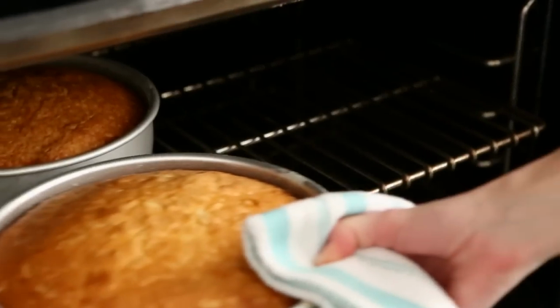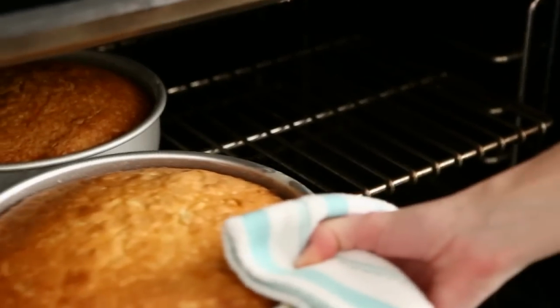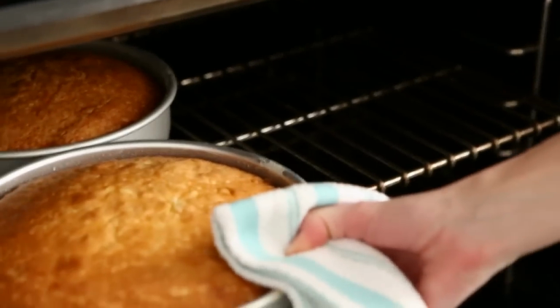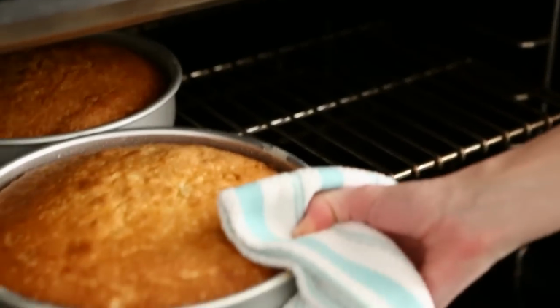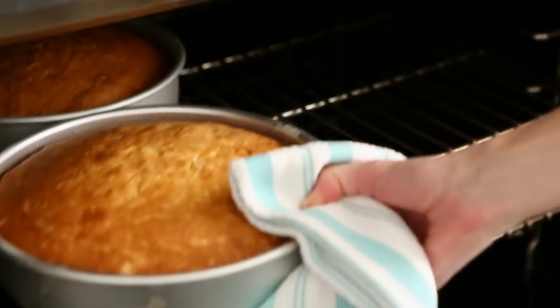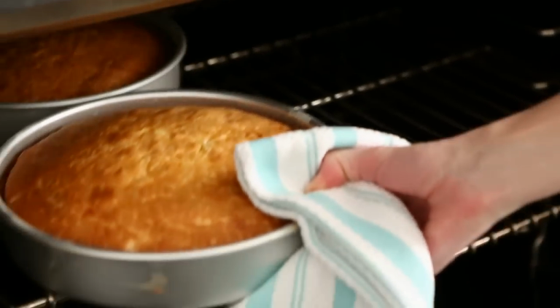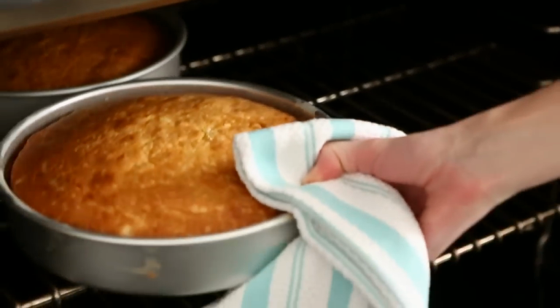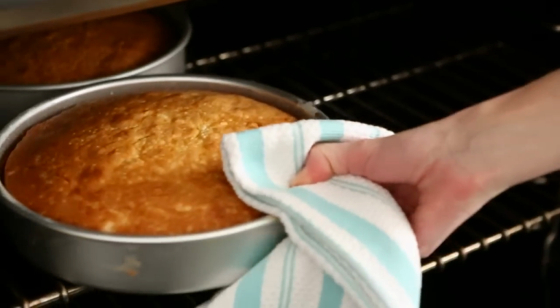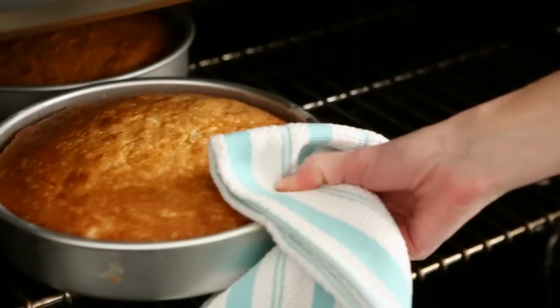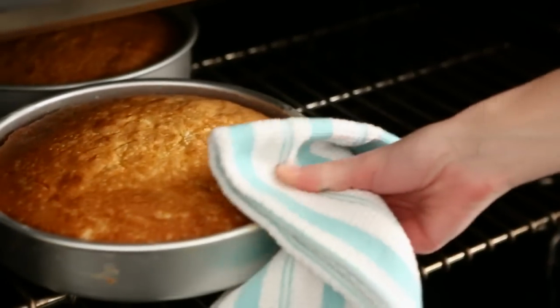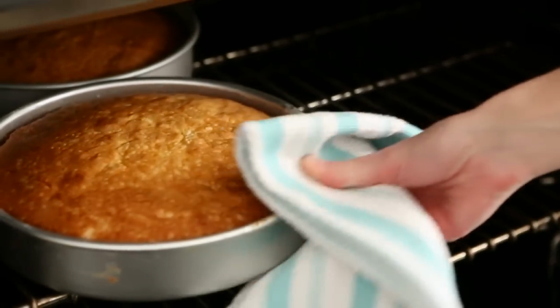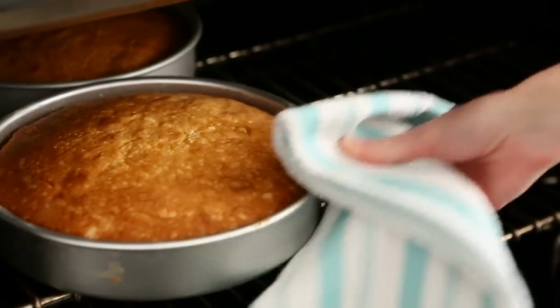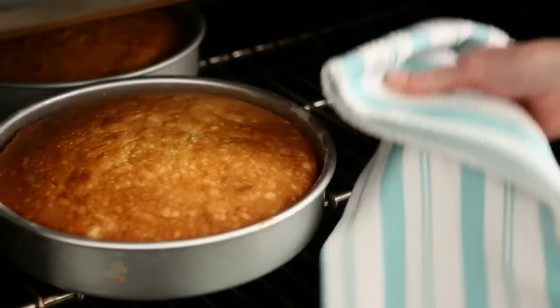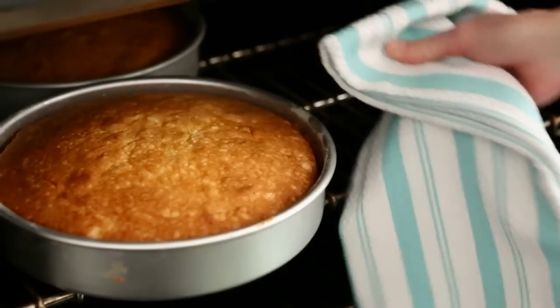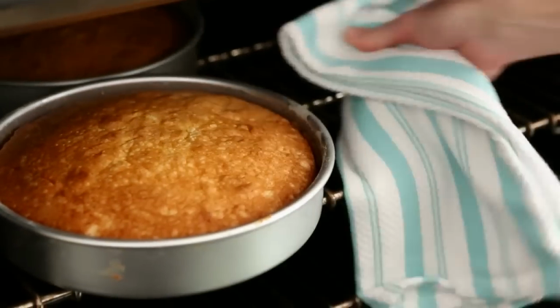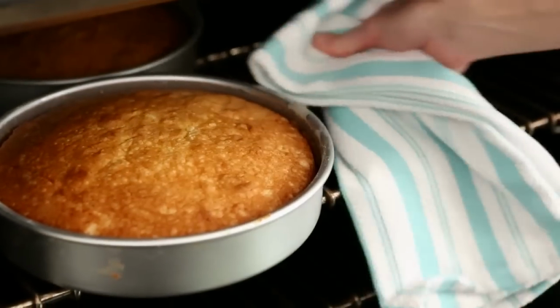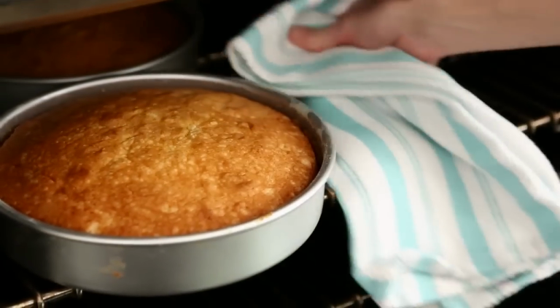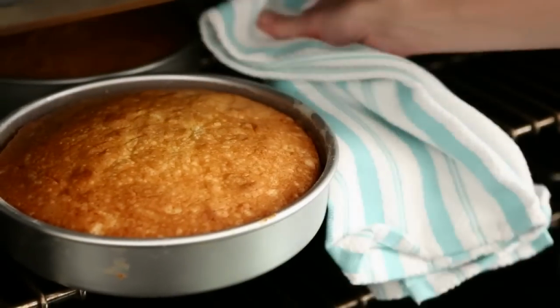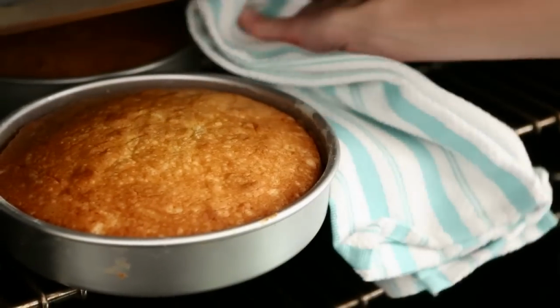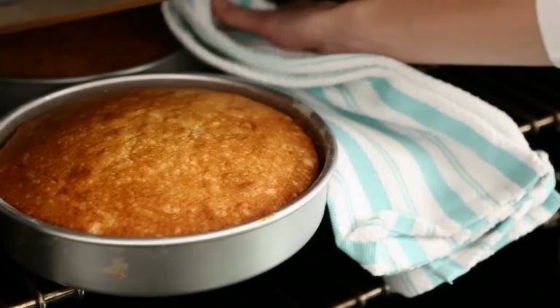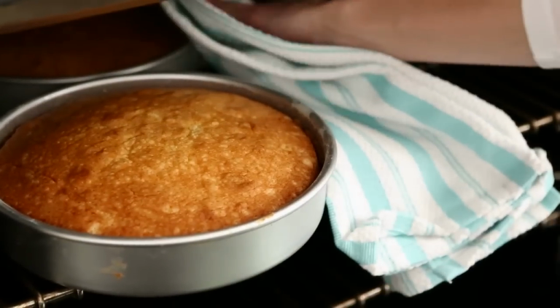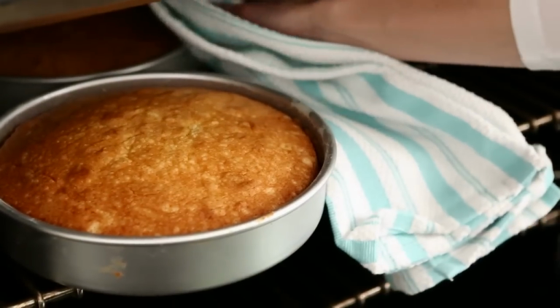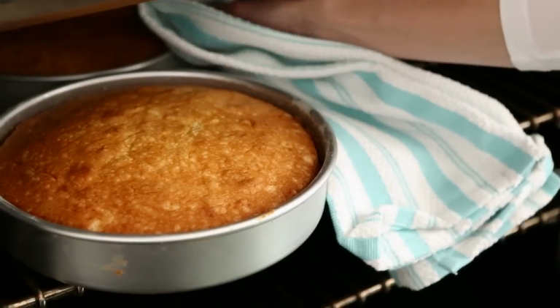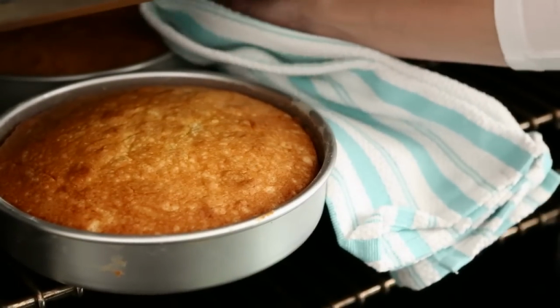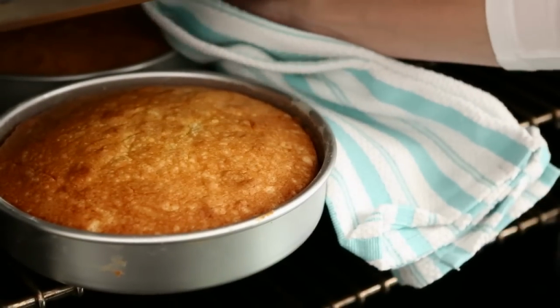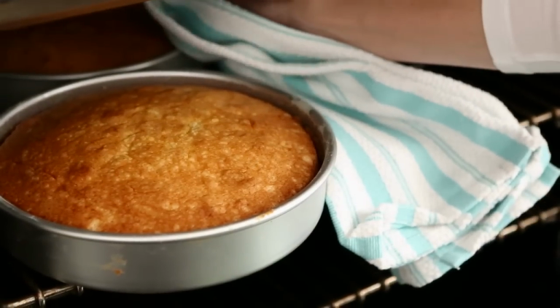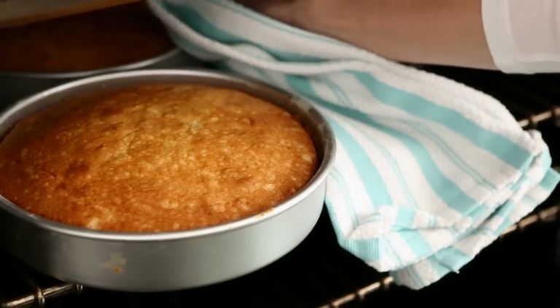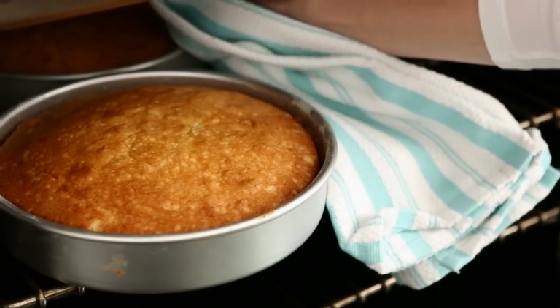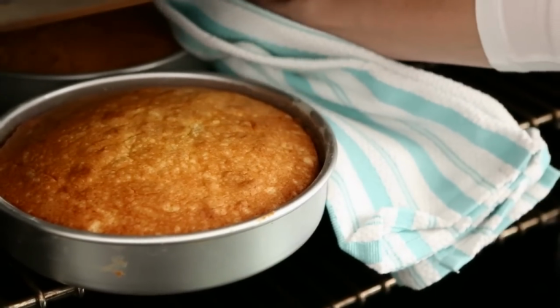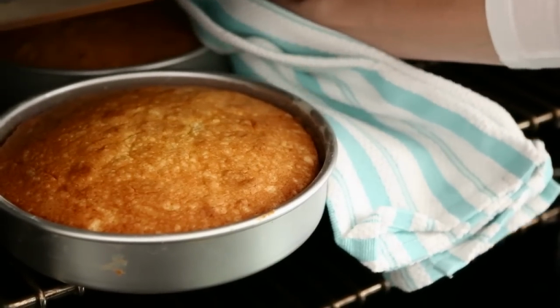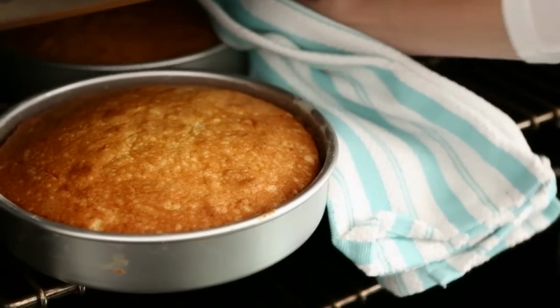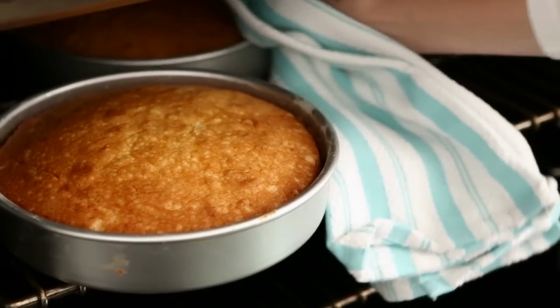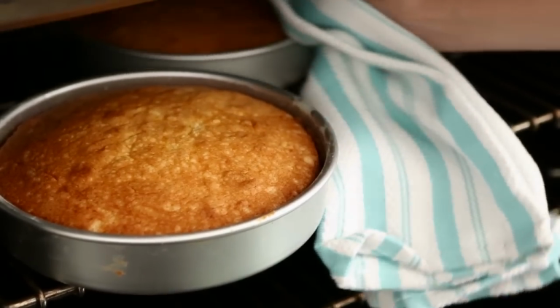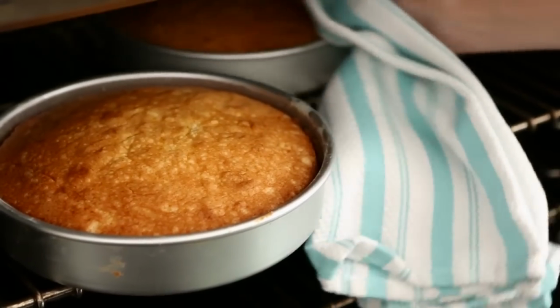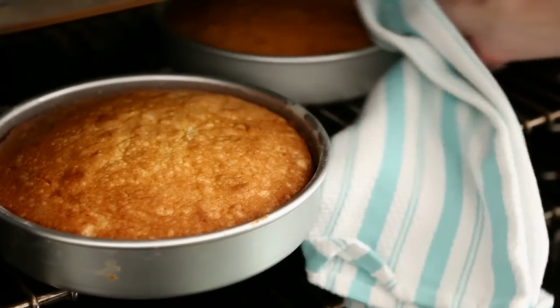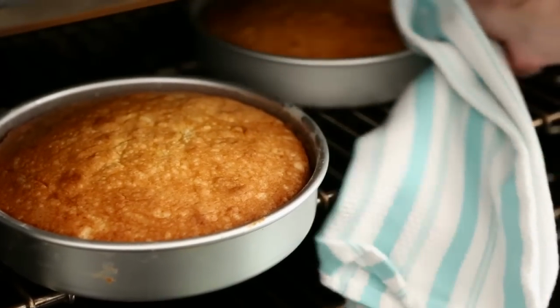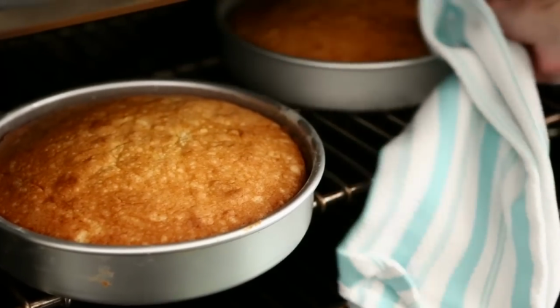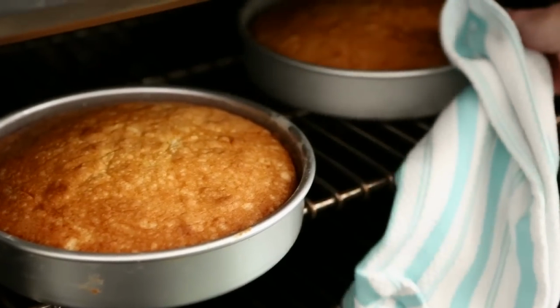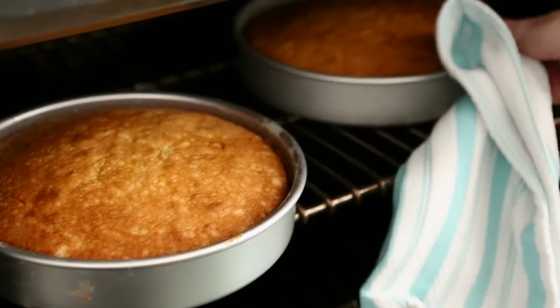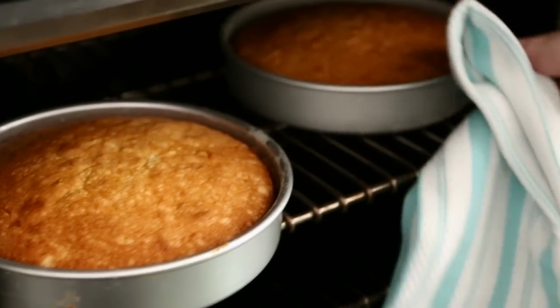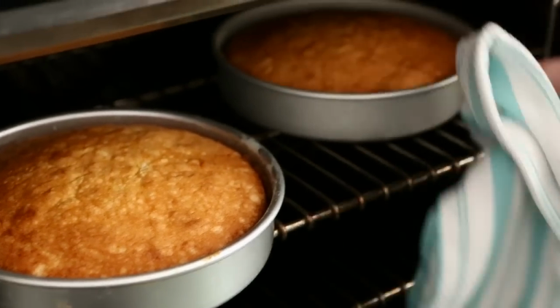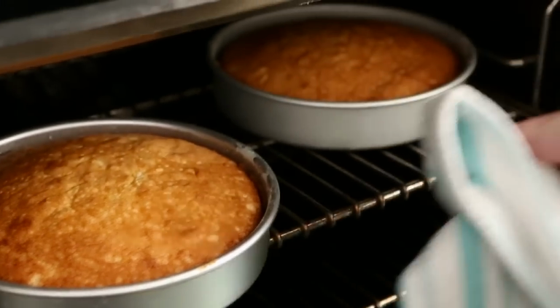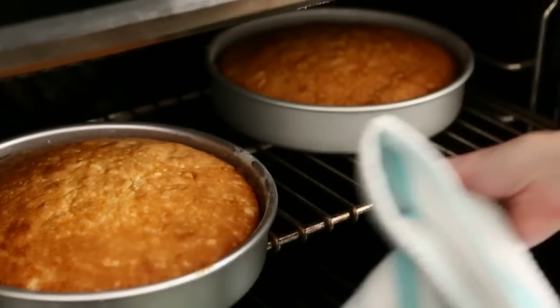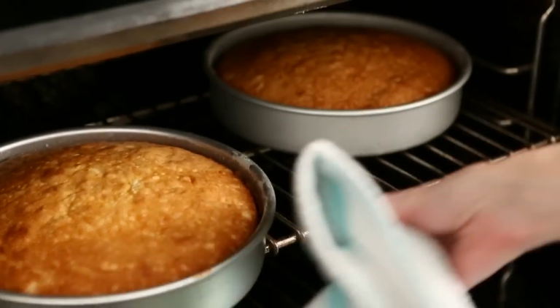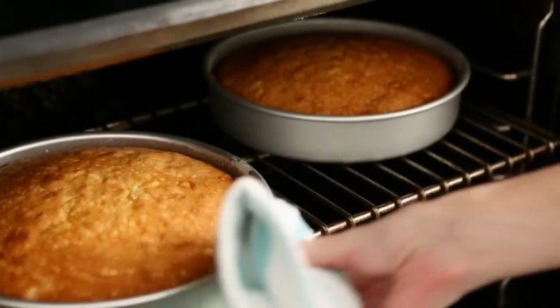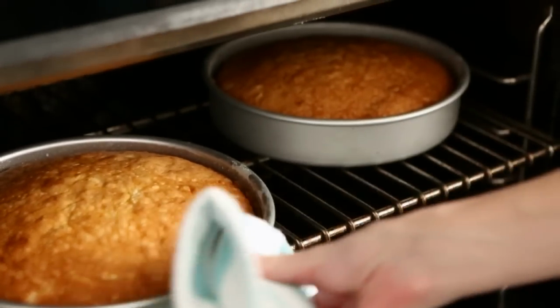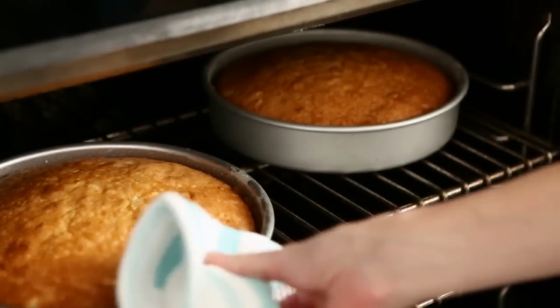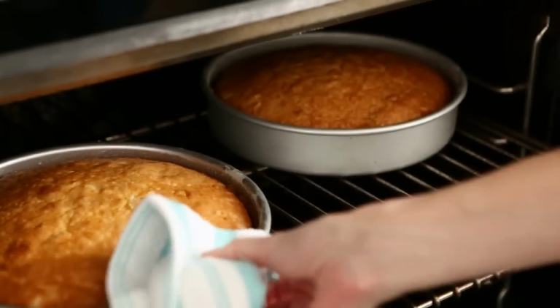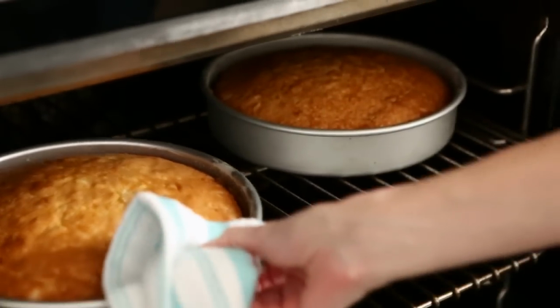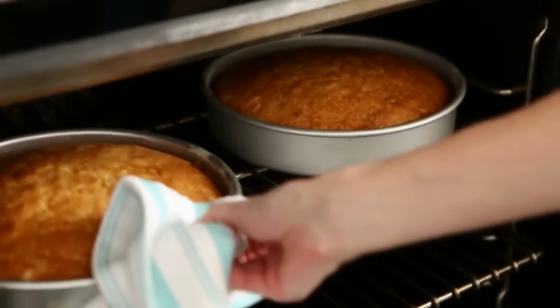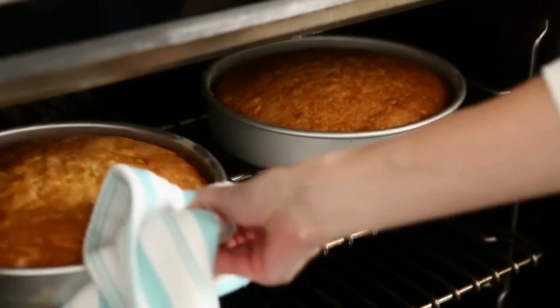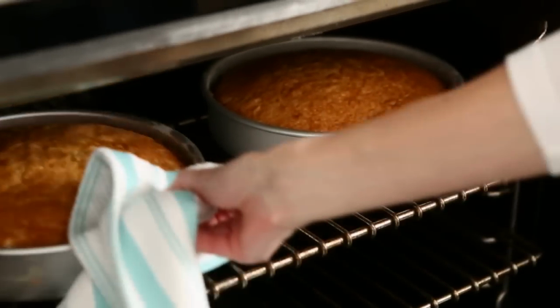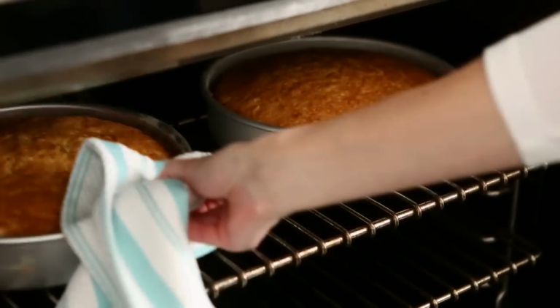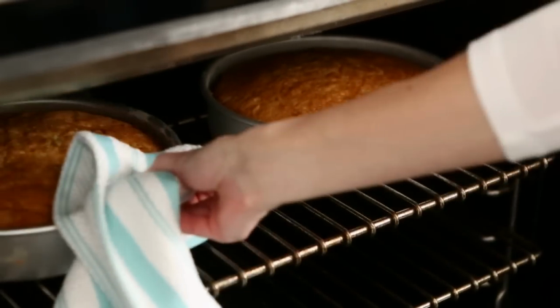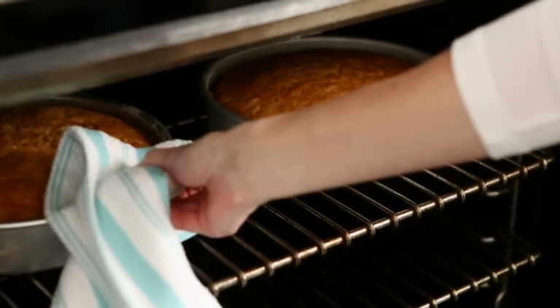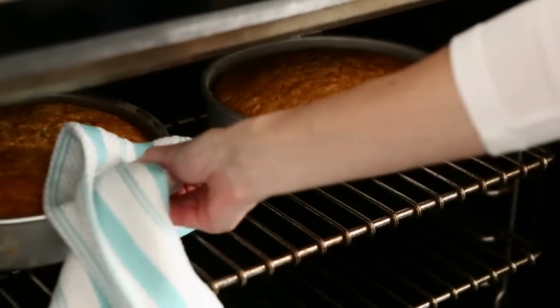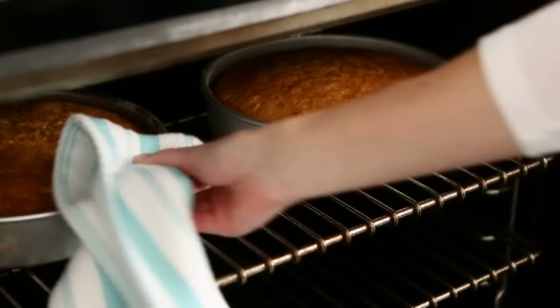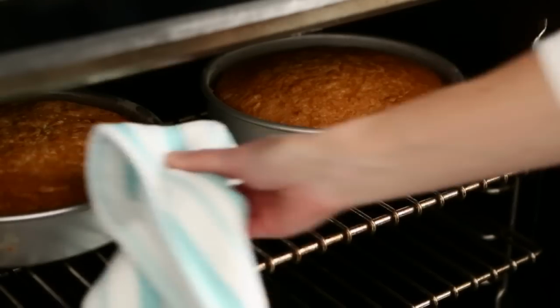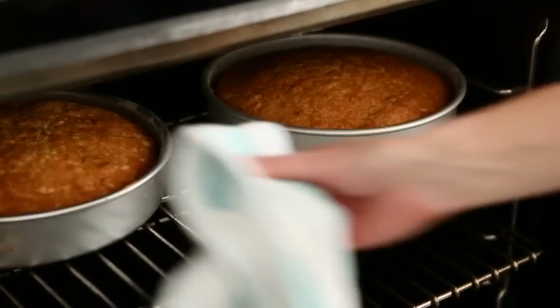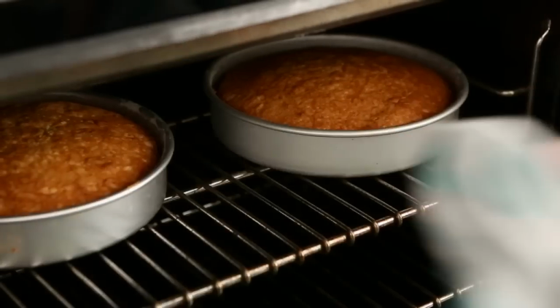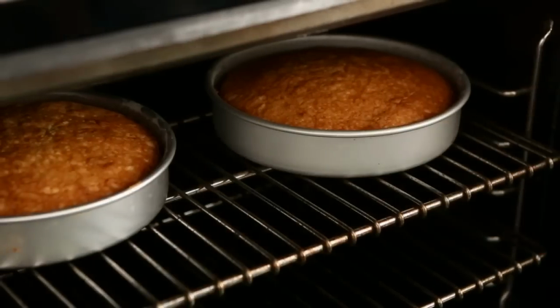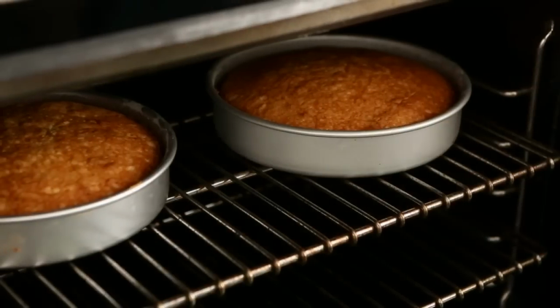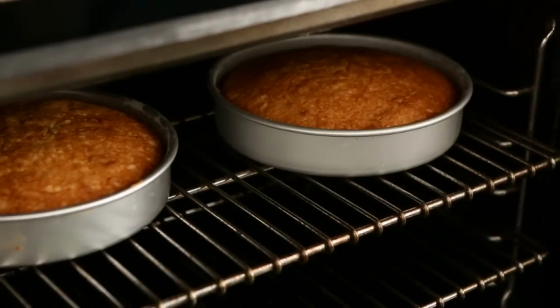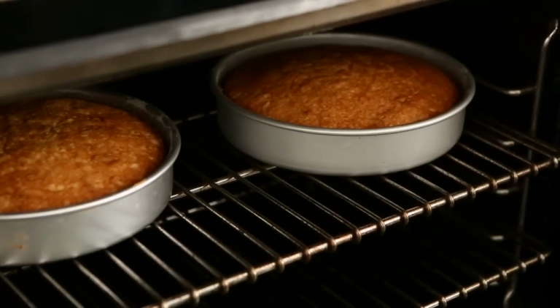For even baking, always rotate the pans inside the oven about halfway through the required time.